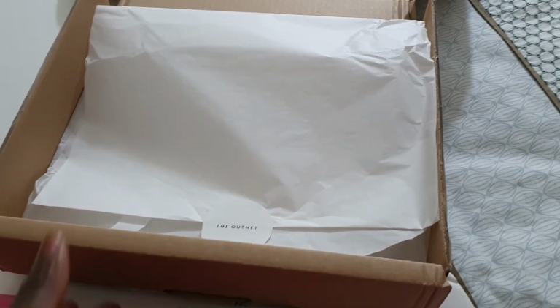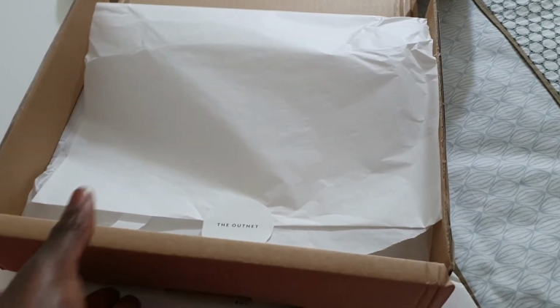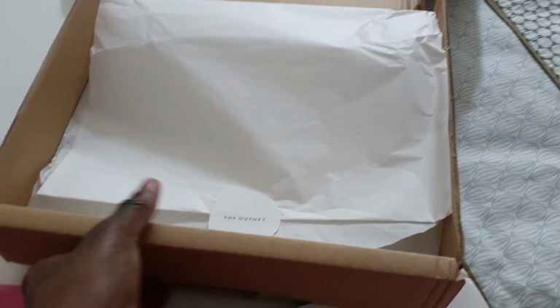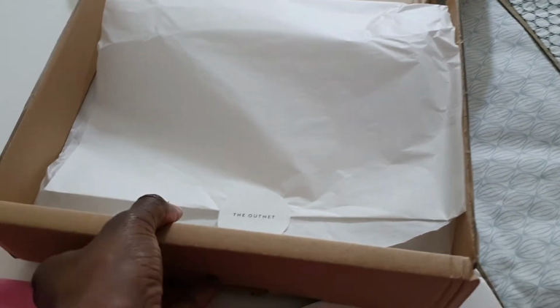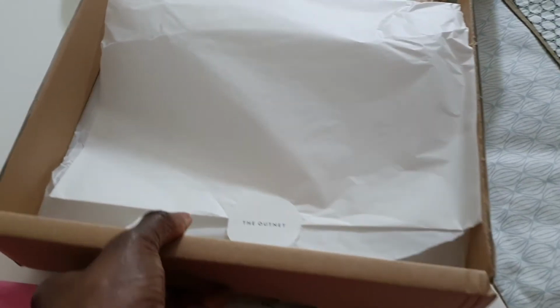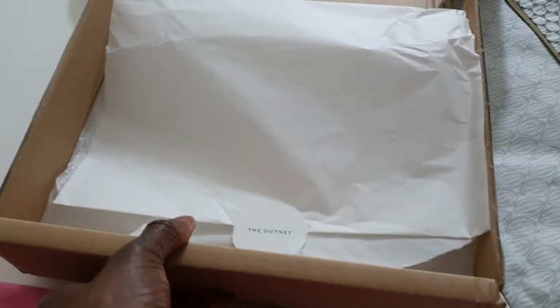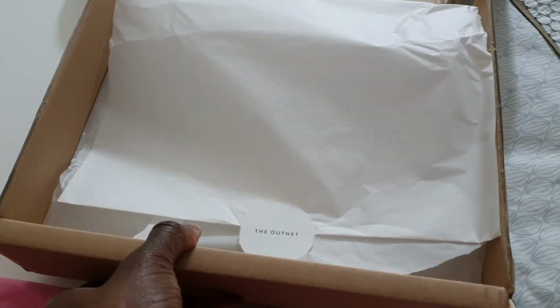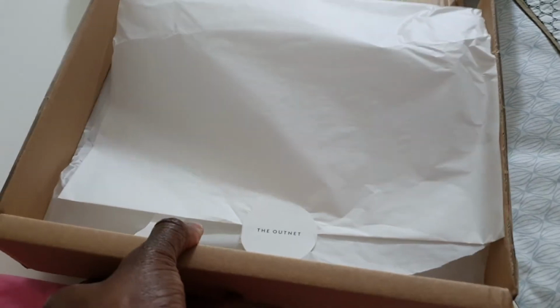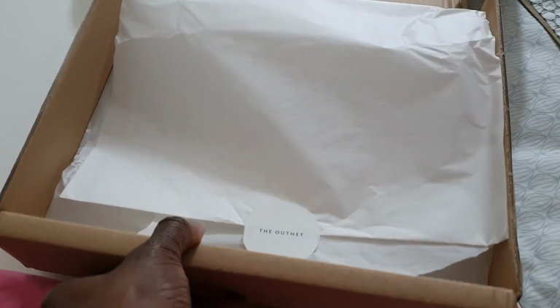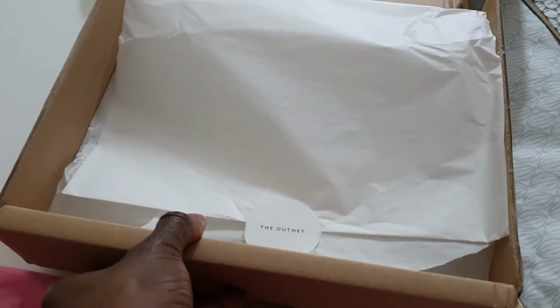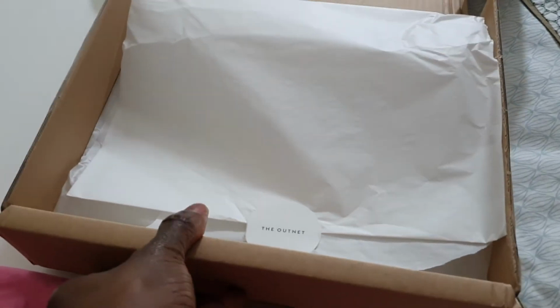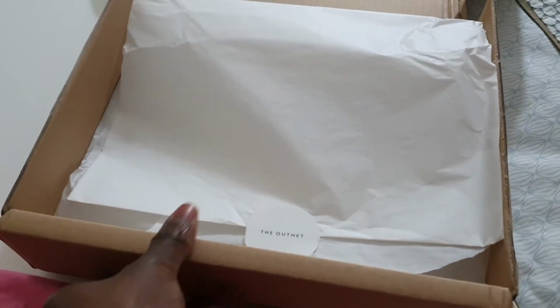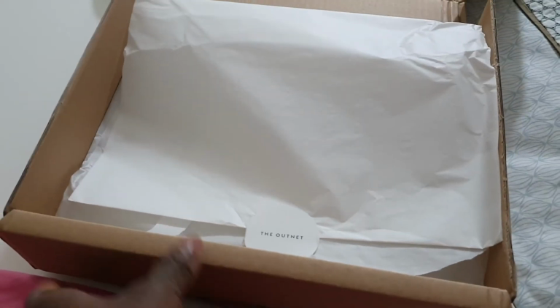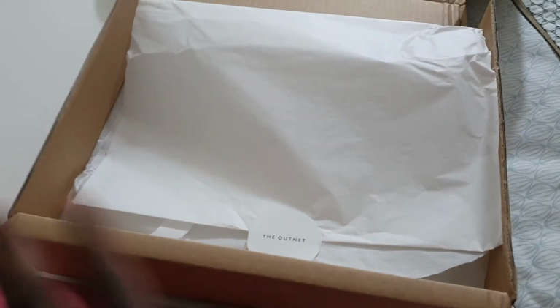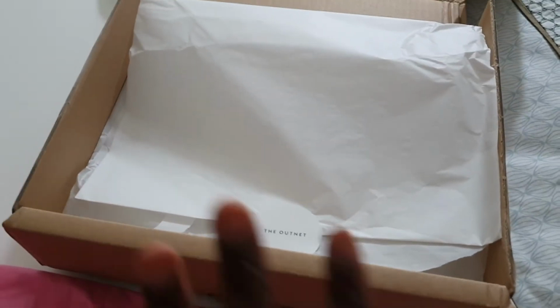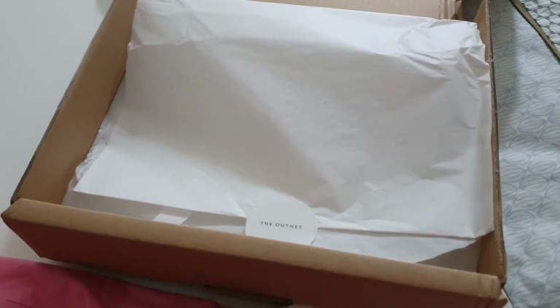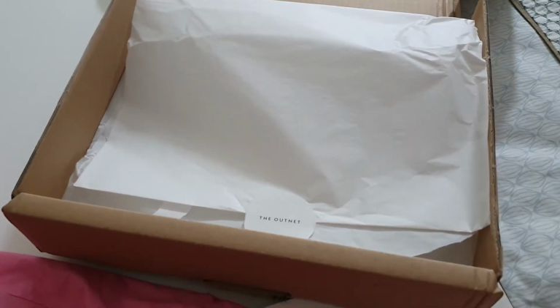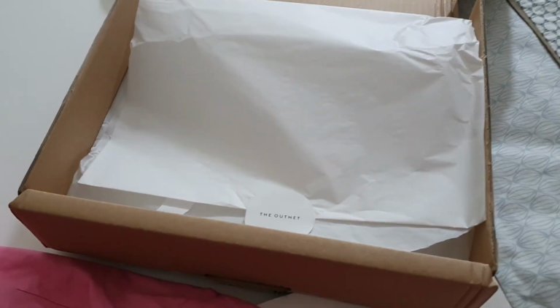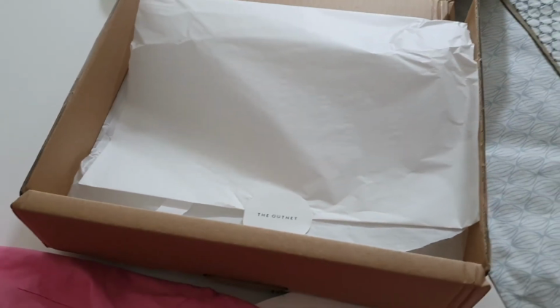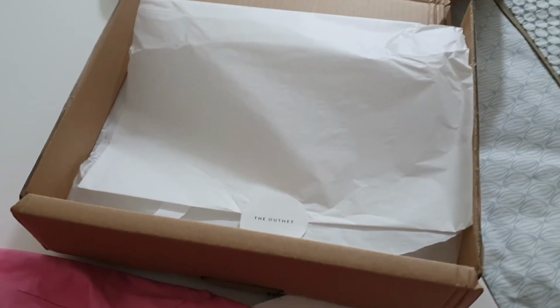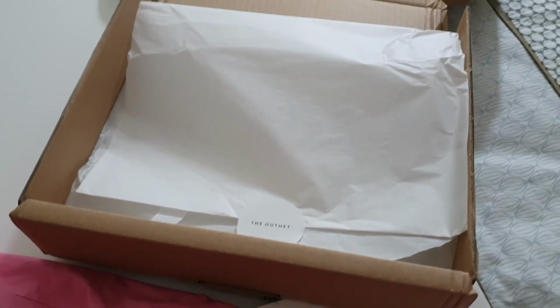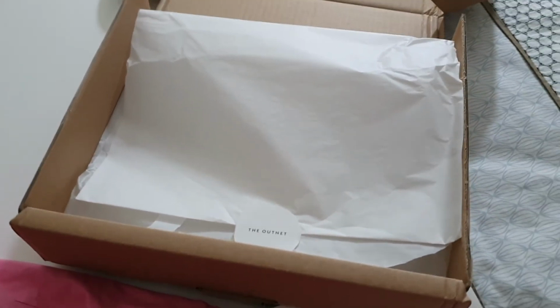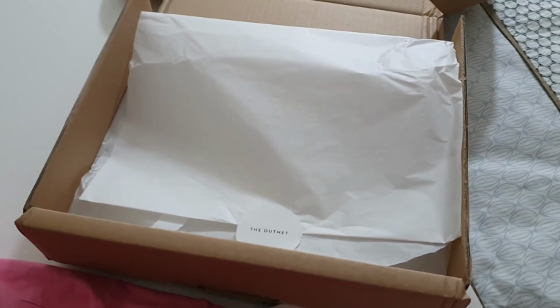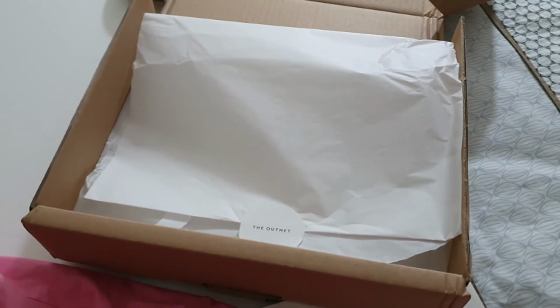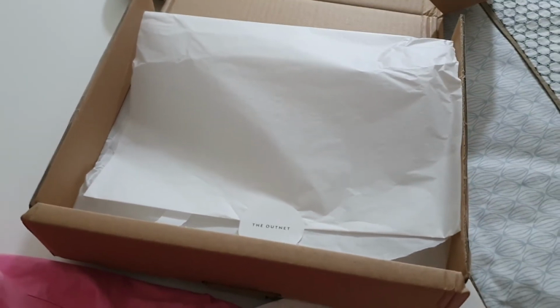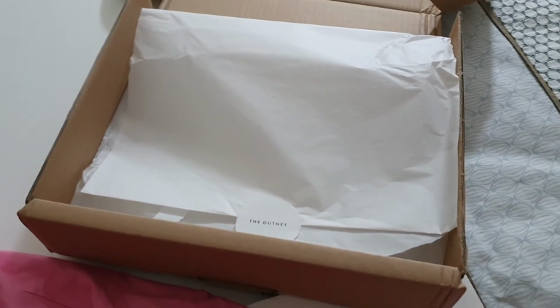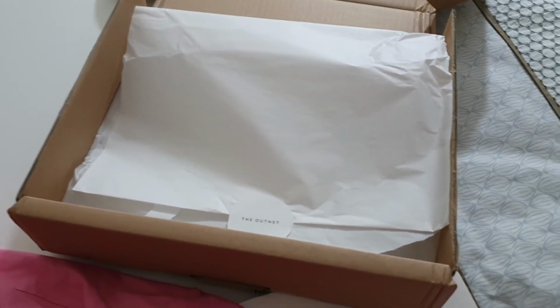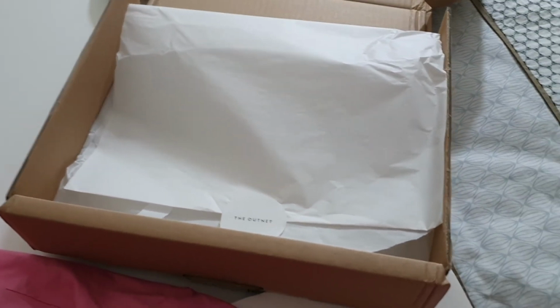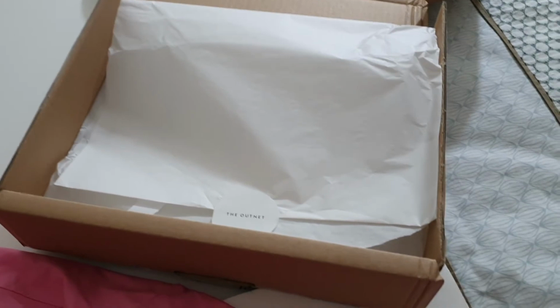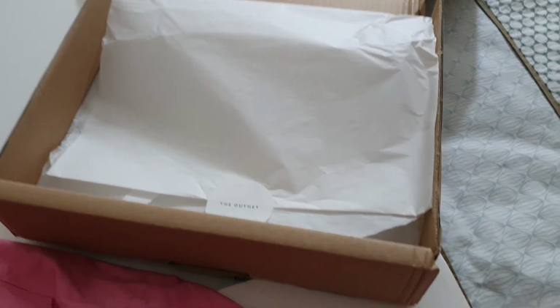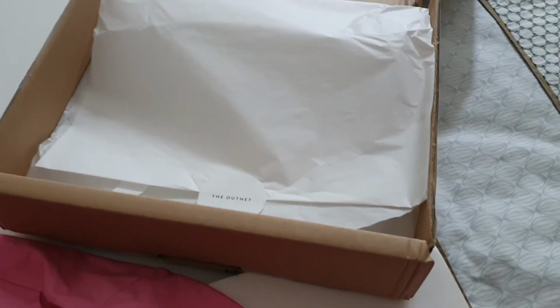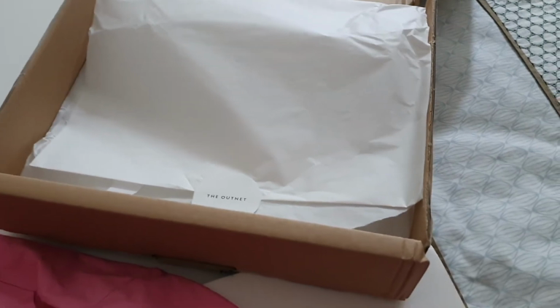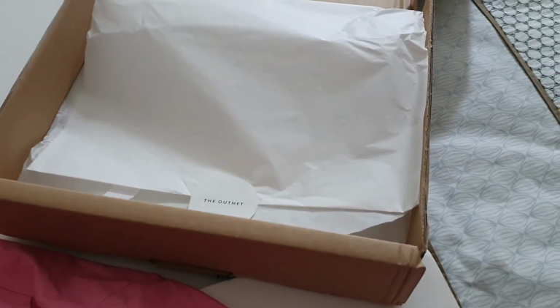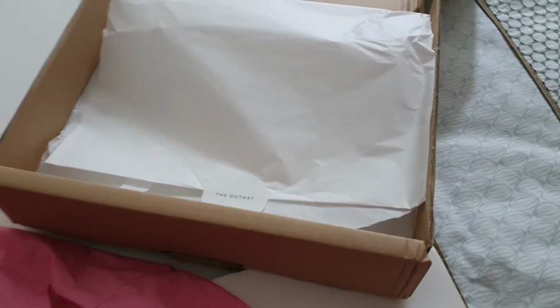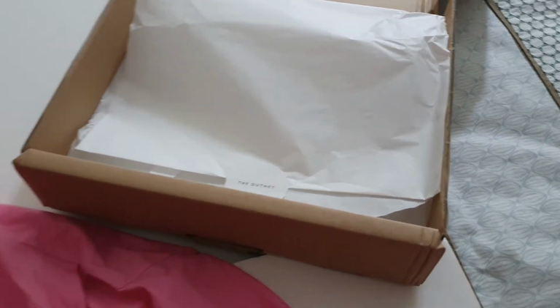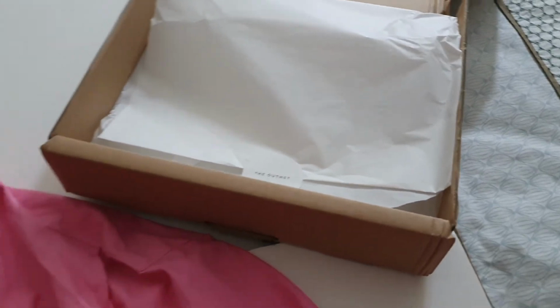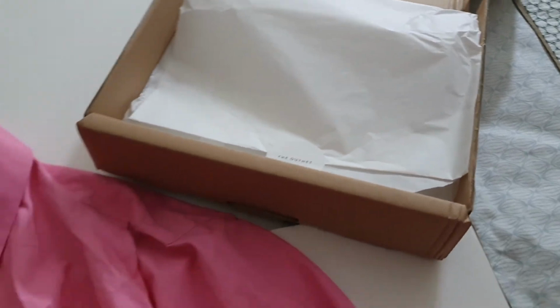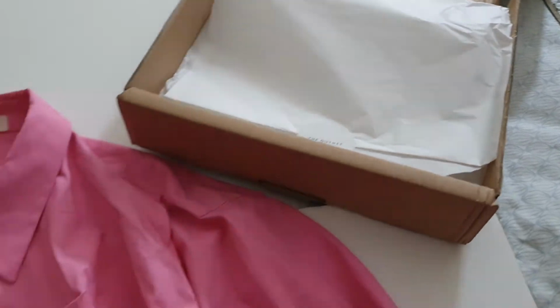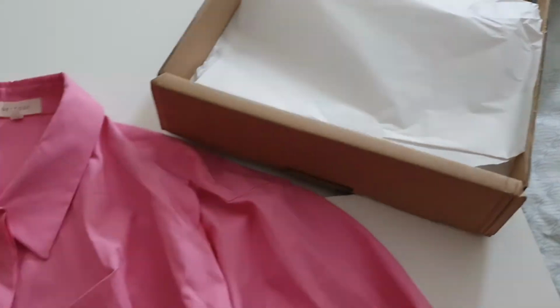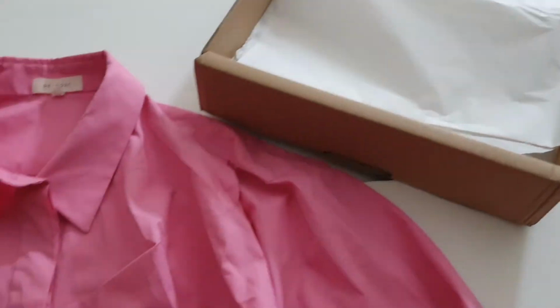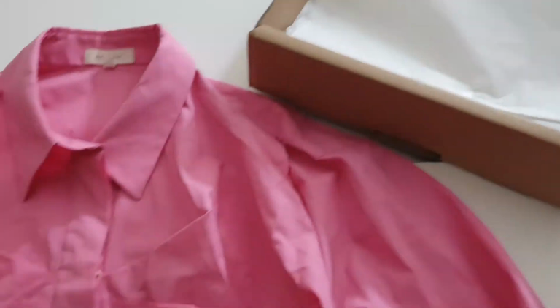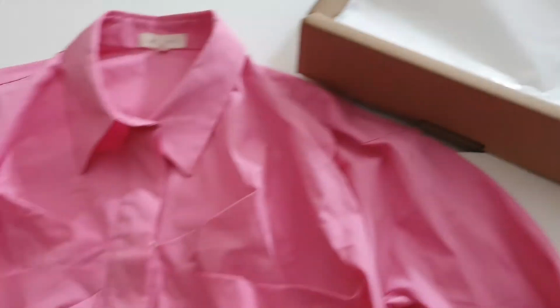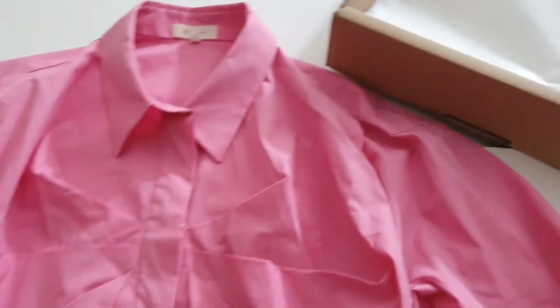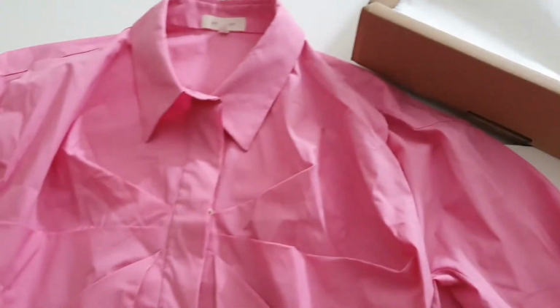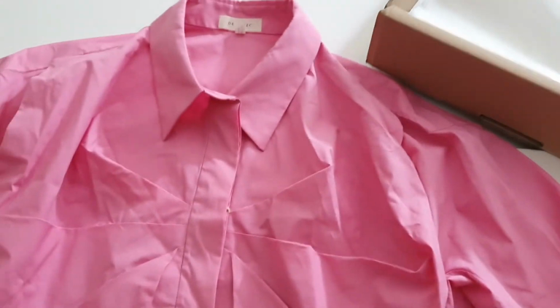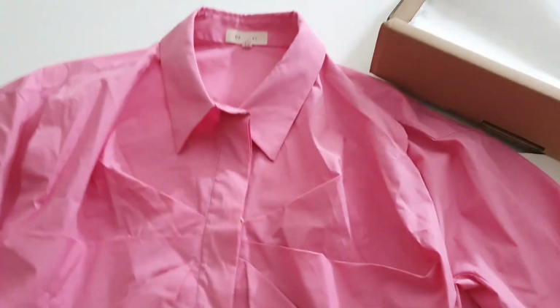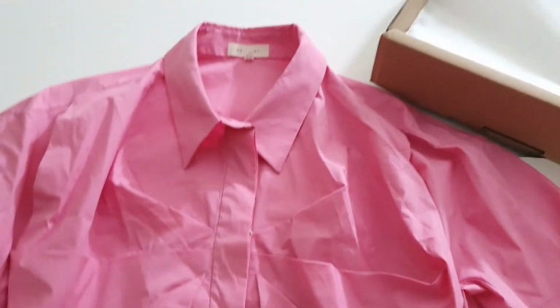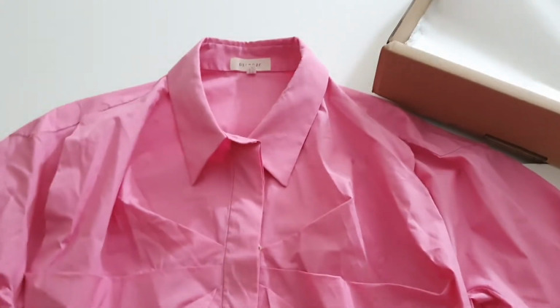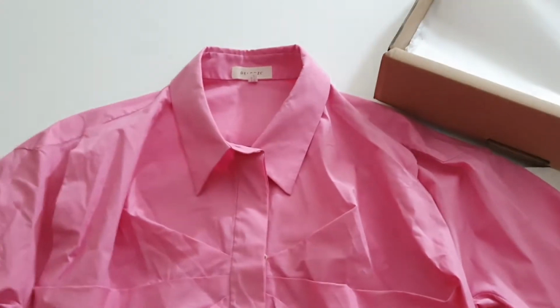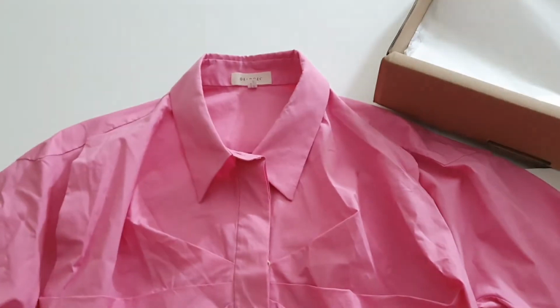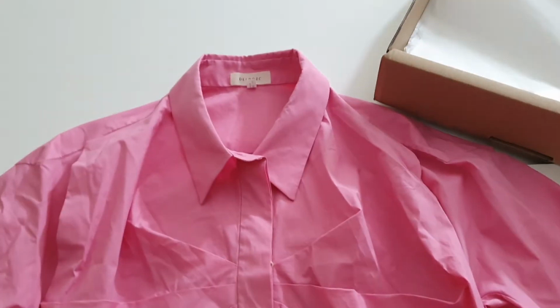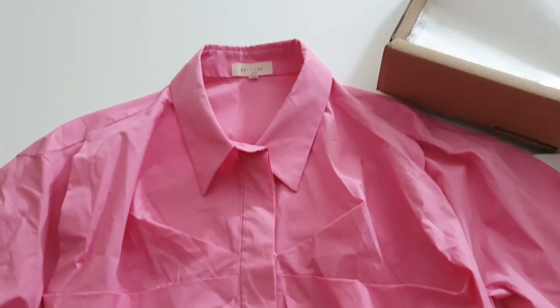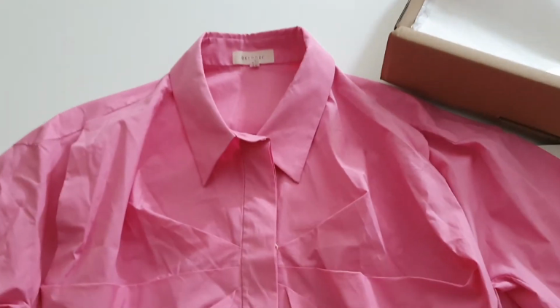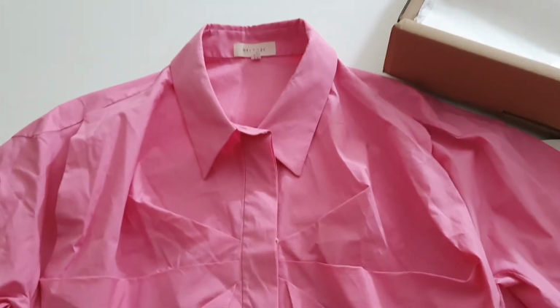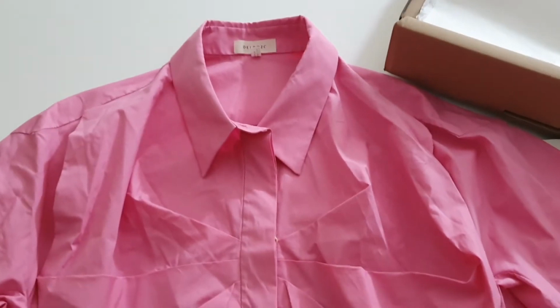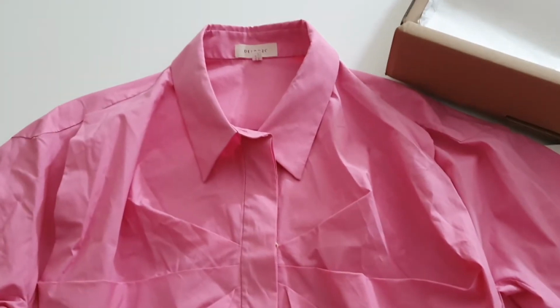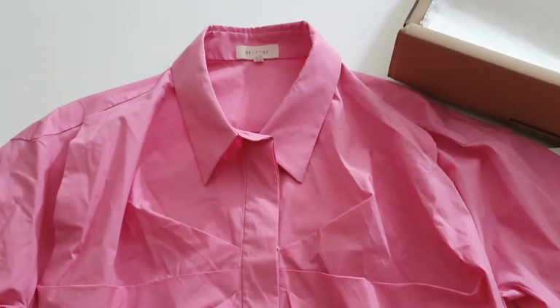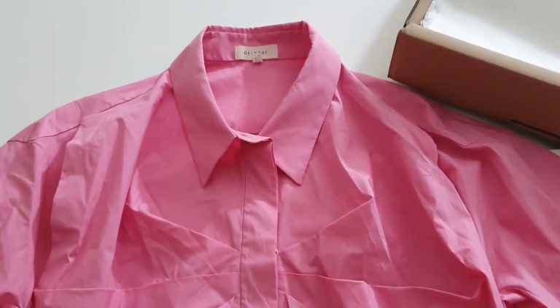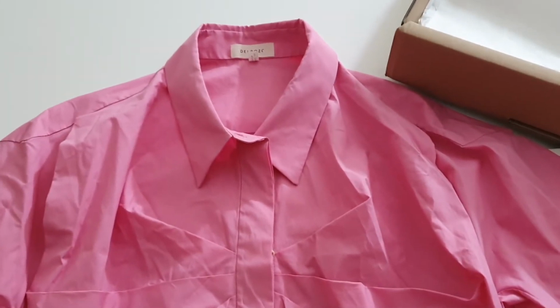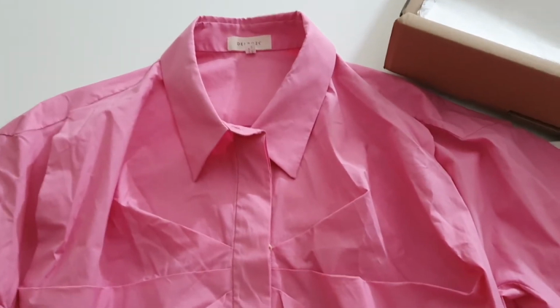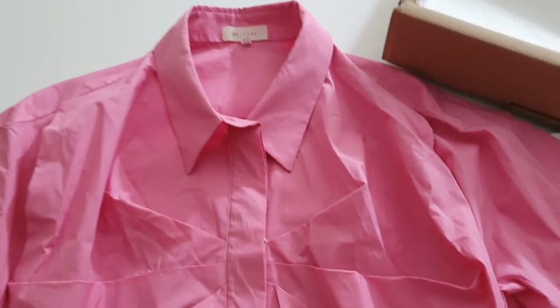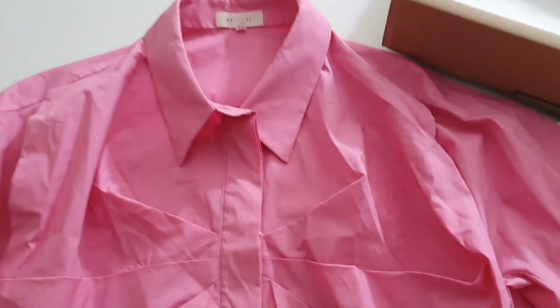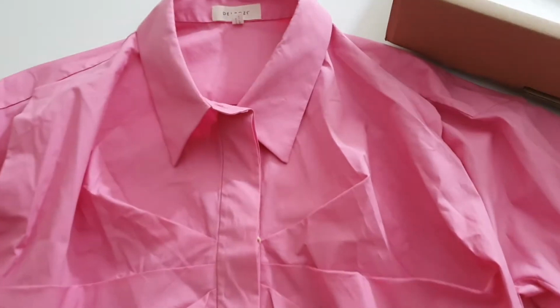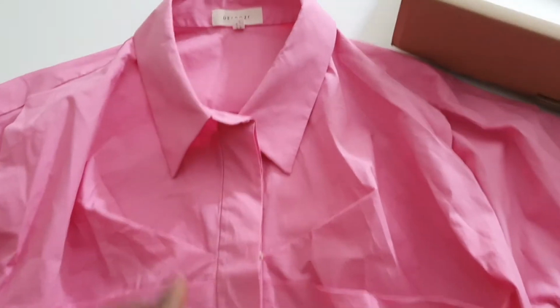So this is my box. I've just opened it because I'm filming from my mobile, and this is the very first item that I picked up.